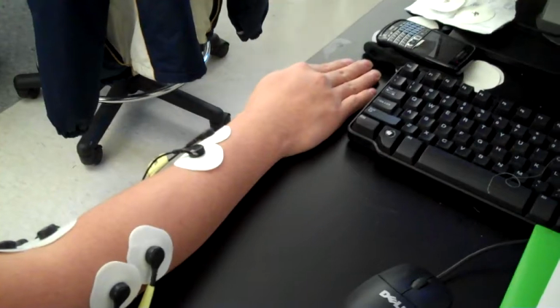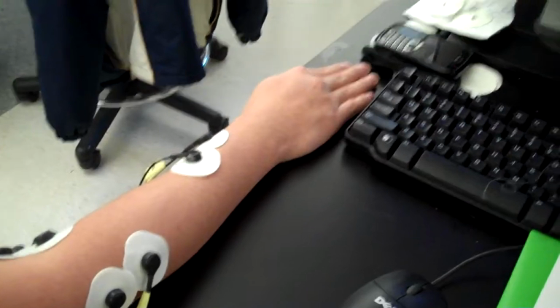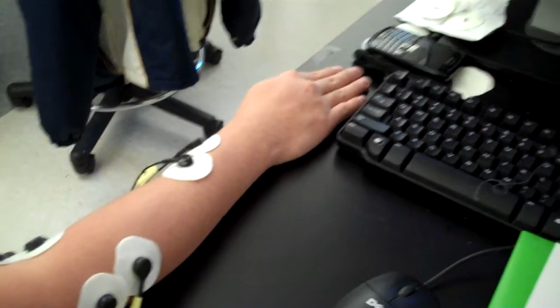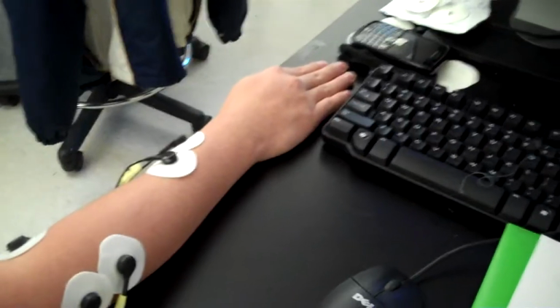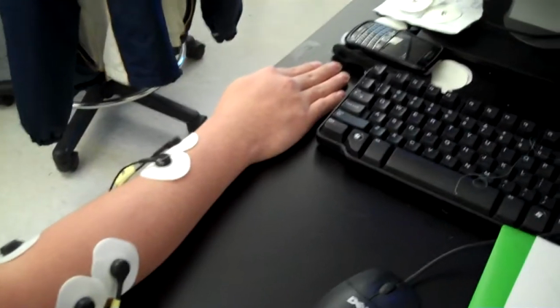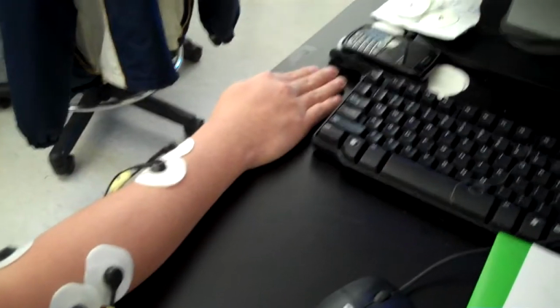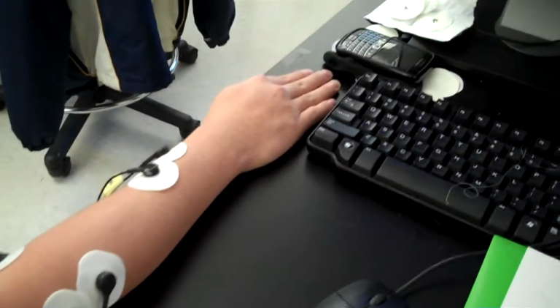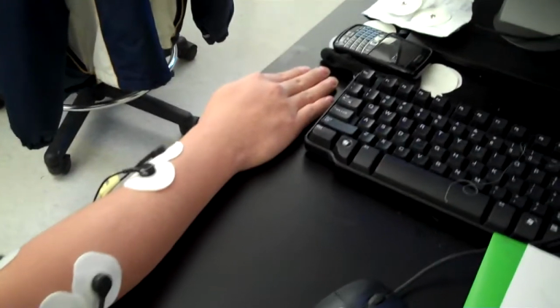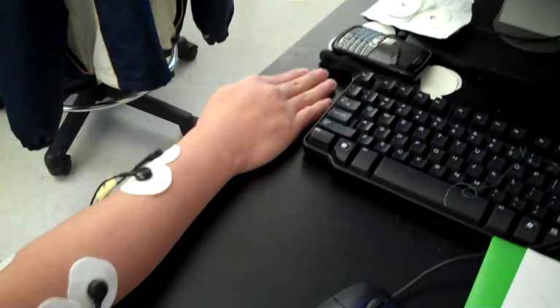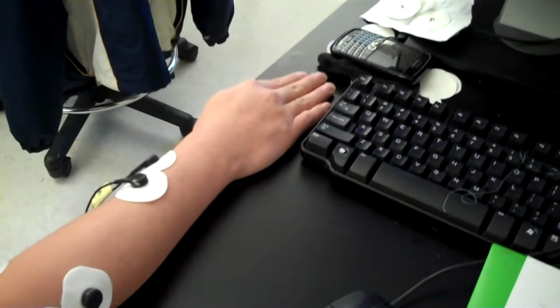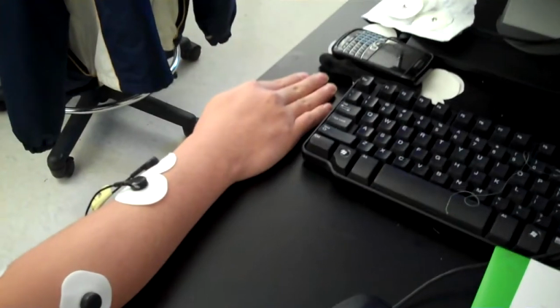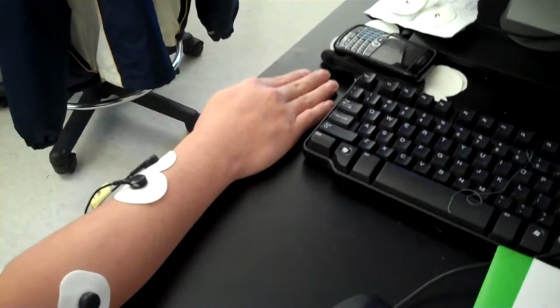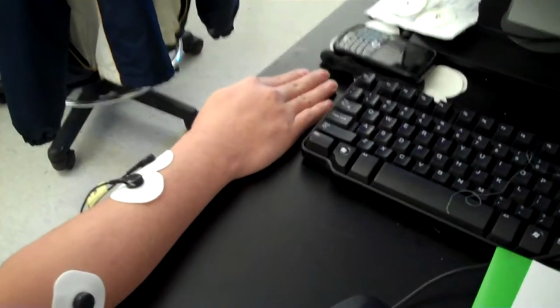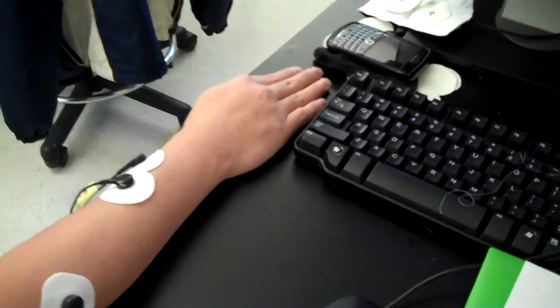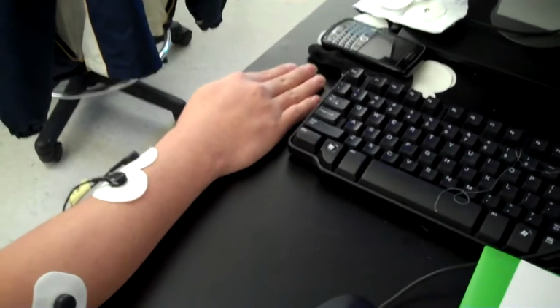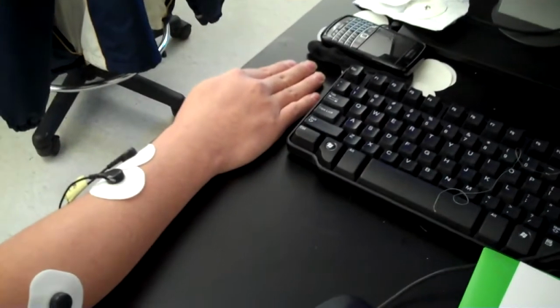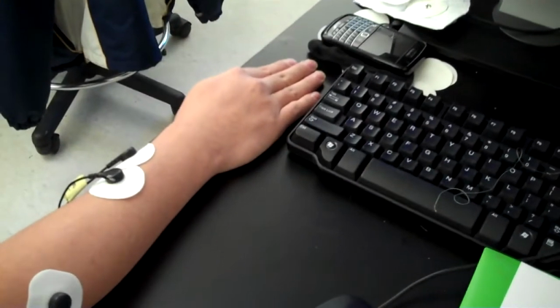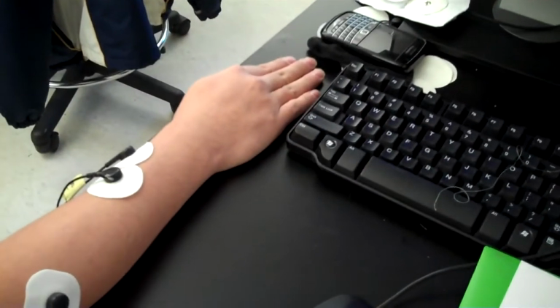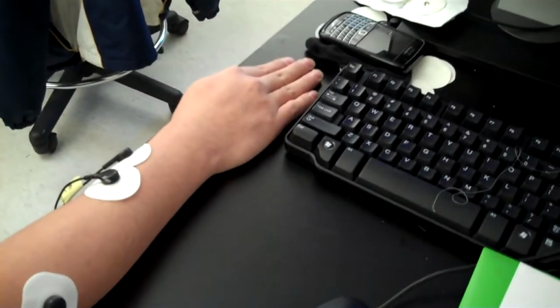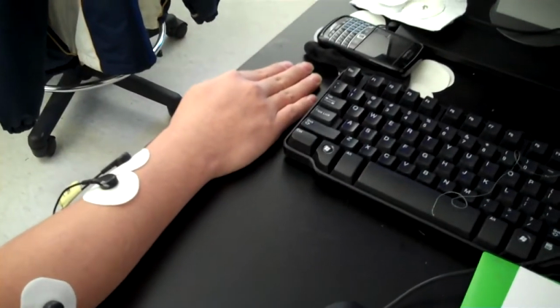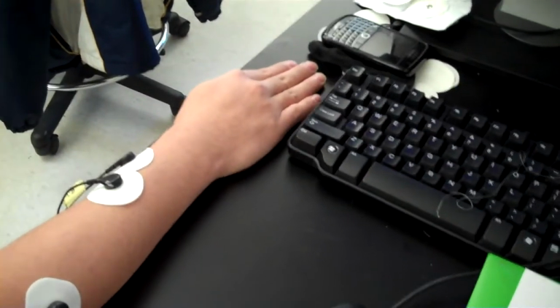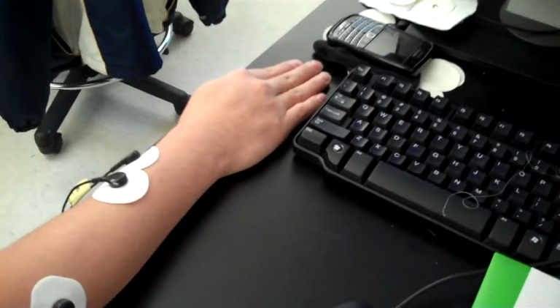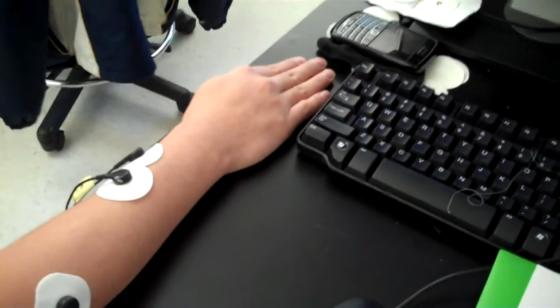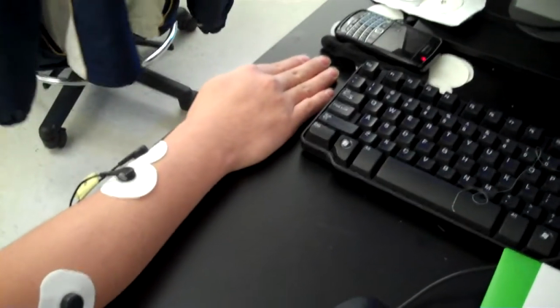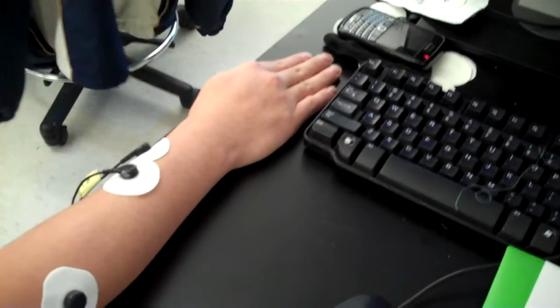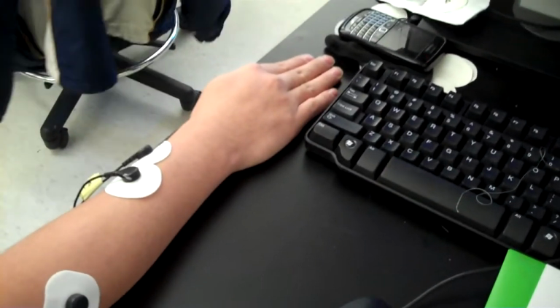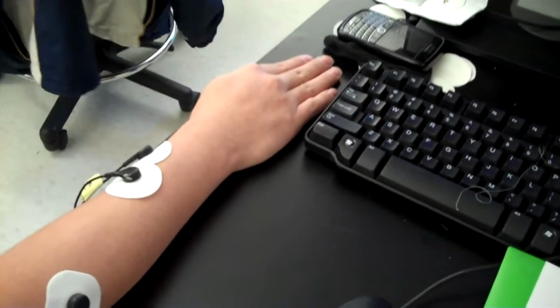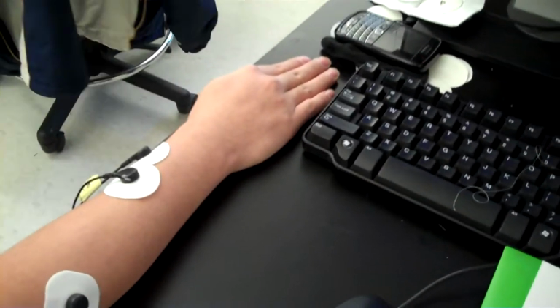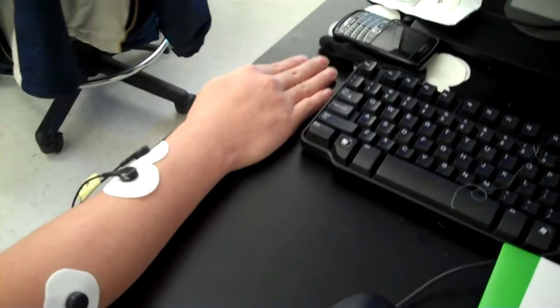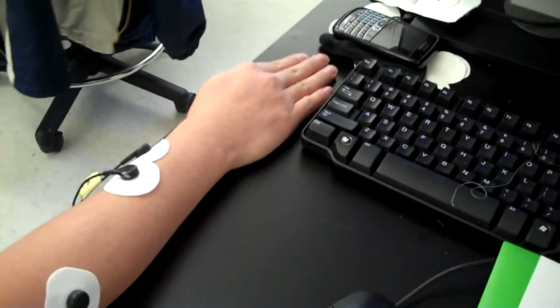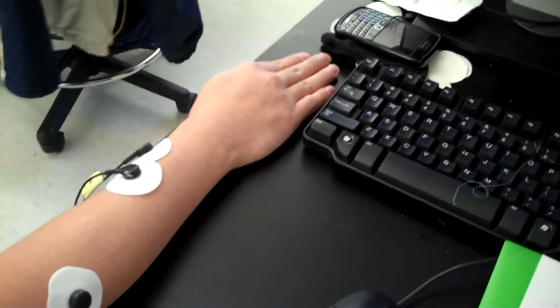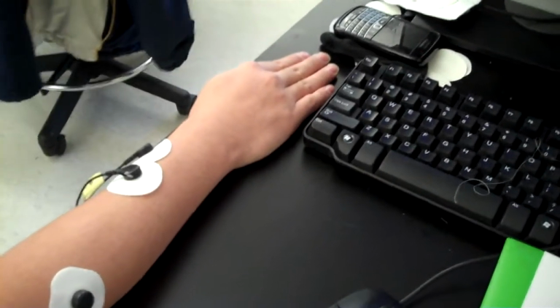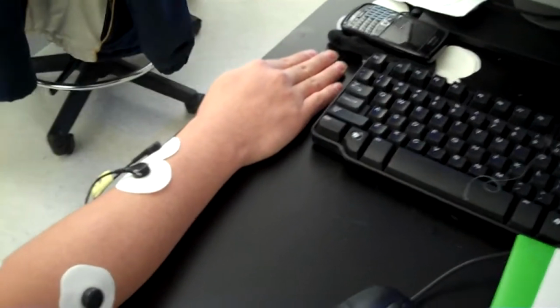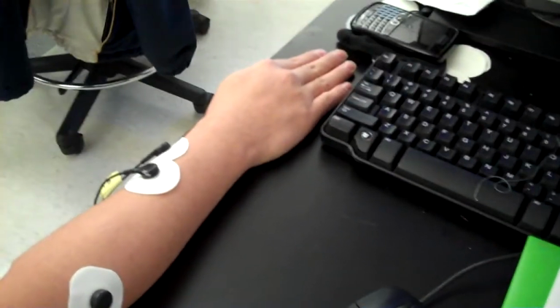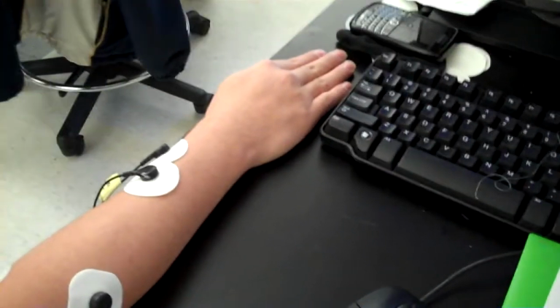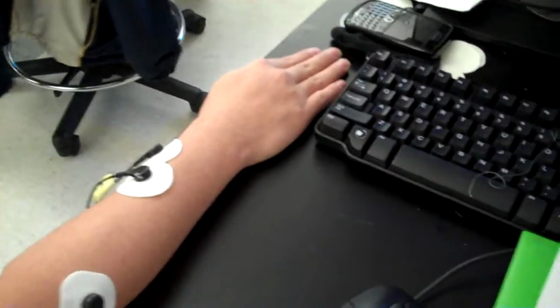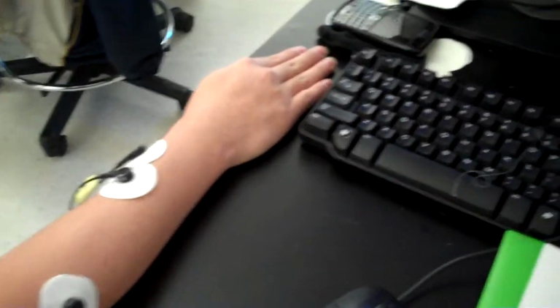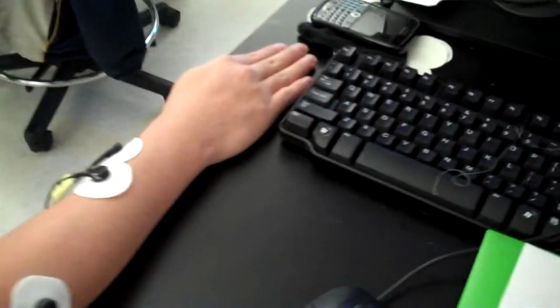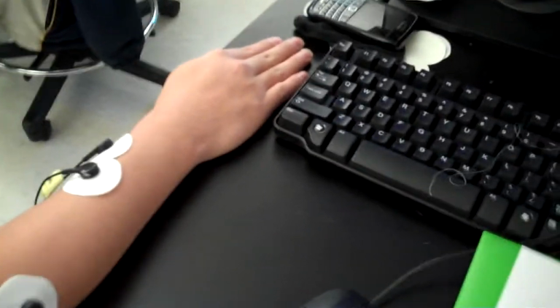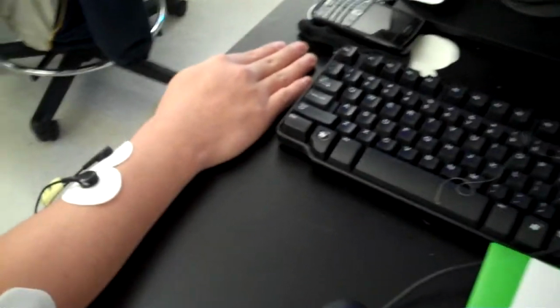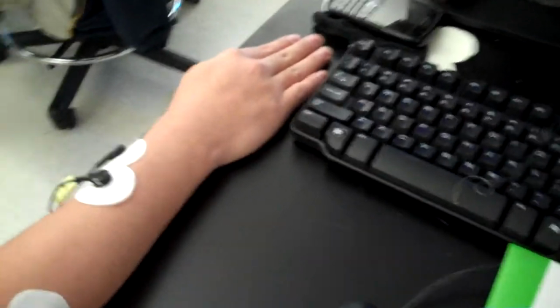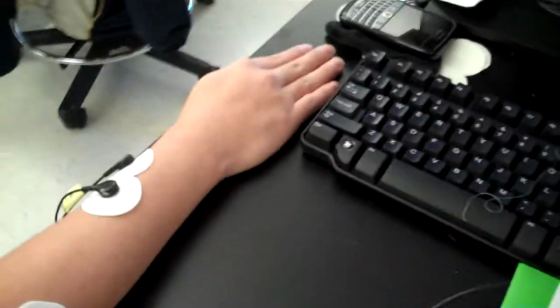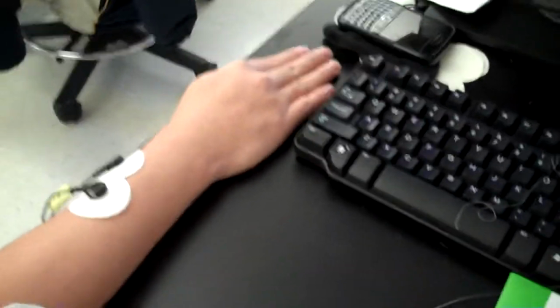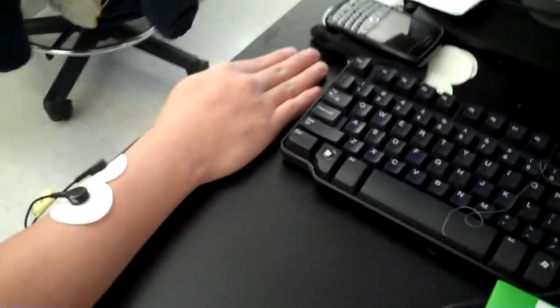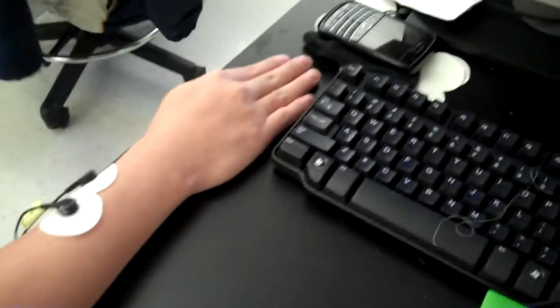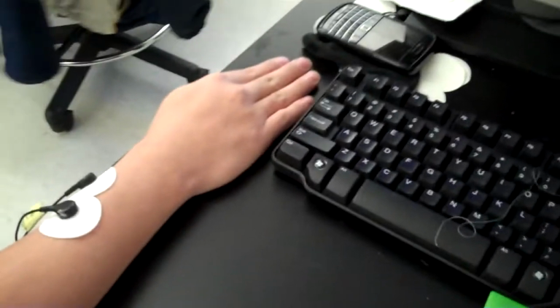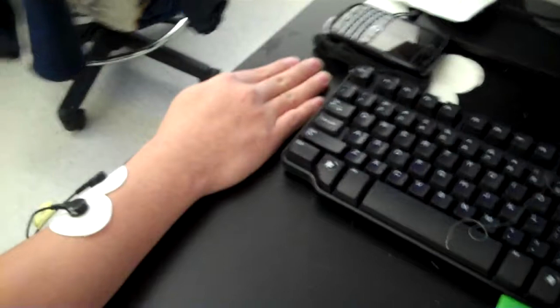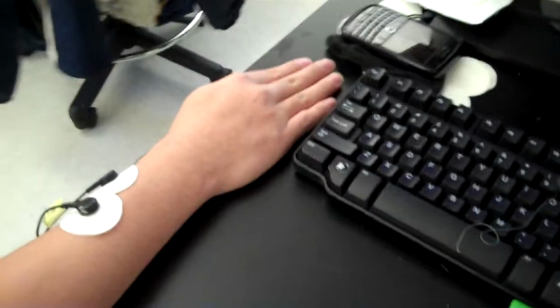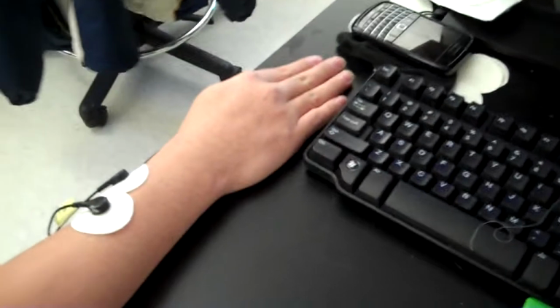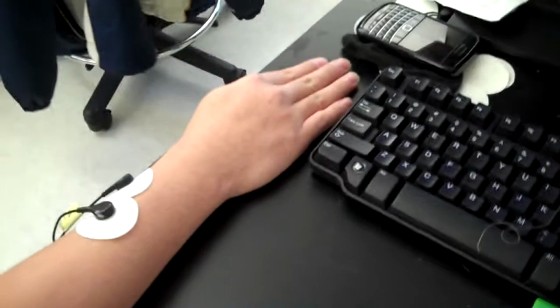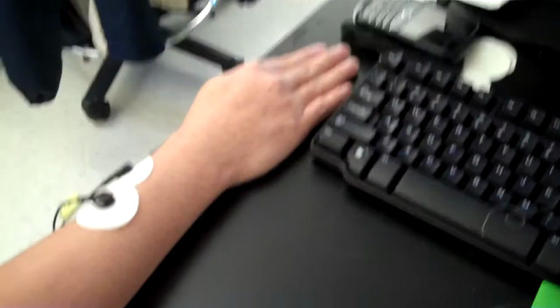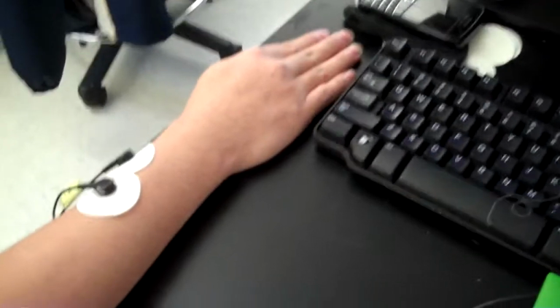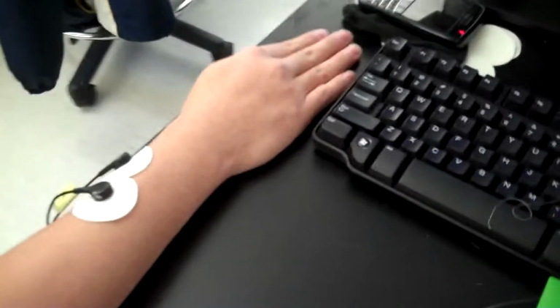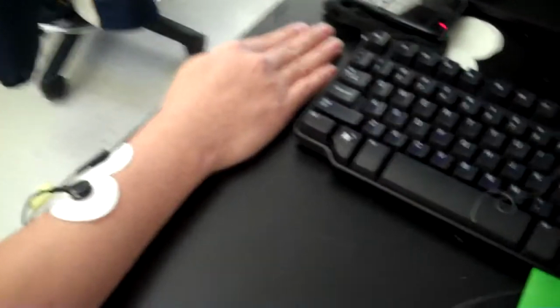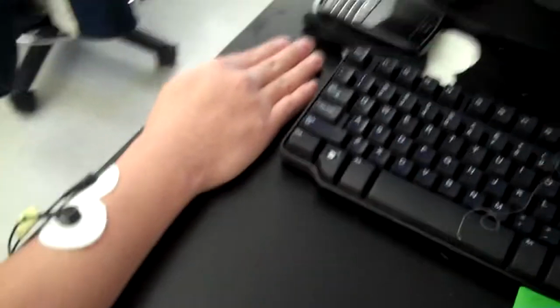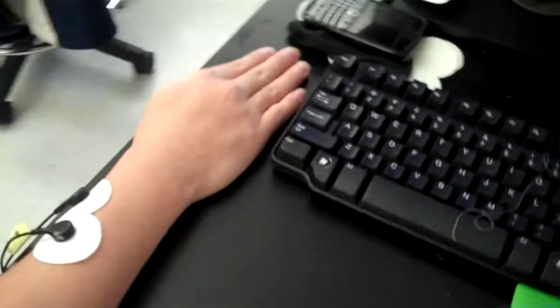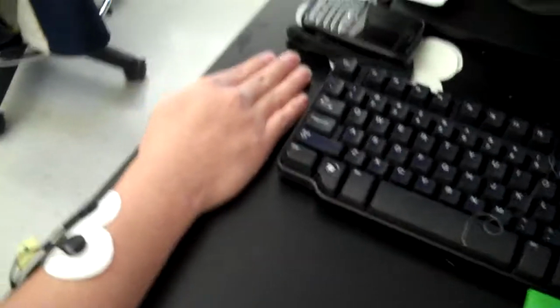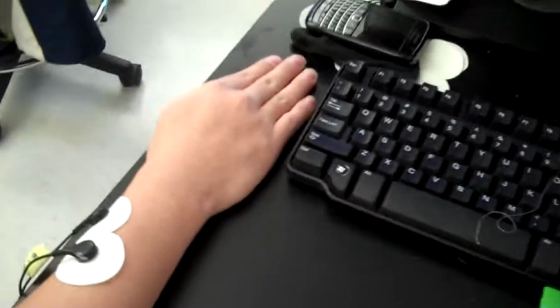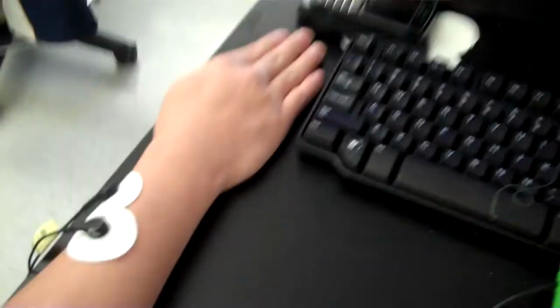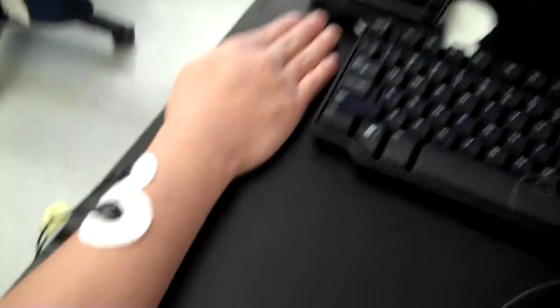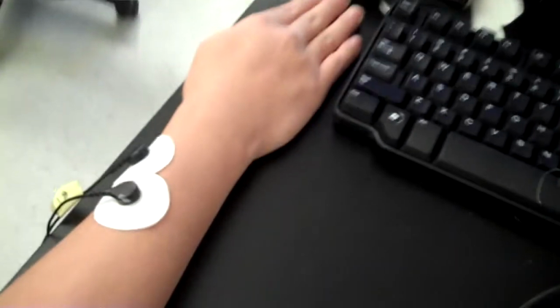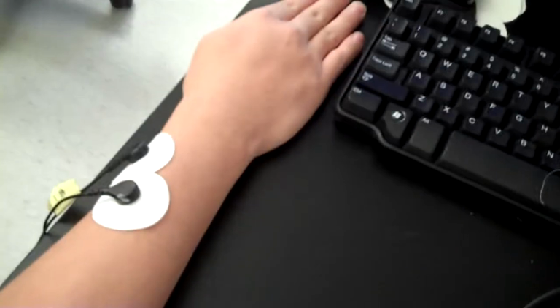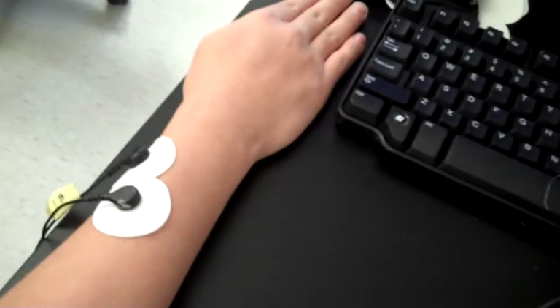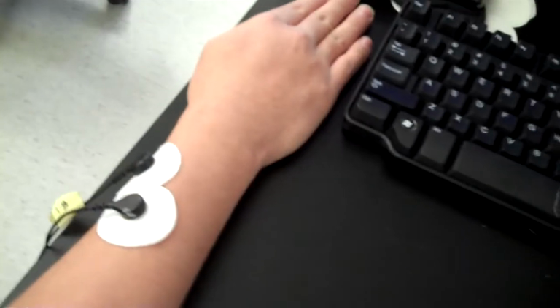Okay, so this is attempt two at our device. We were going to show you the individual movements and then show you hopefully a little better Tetris today.